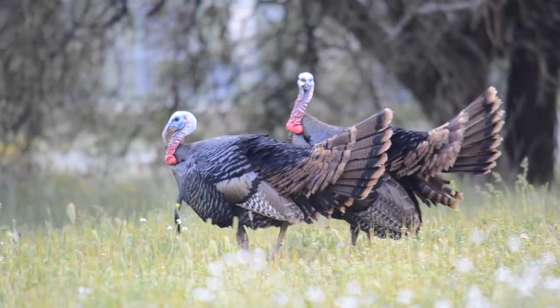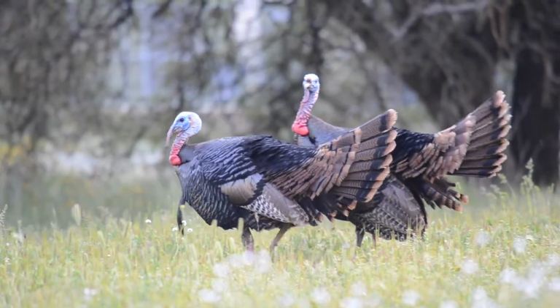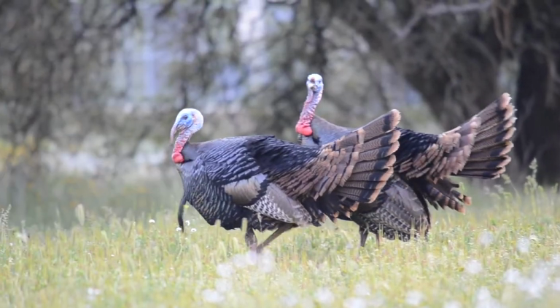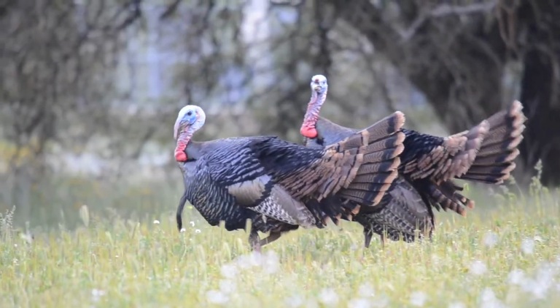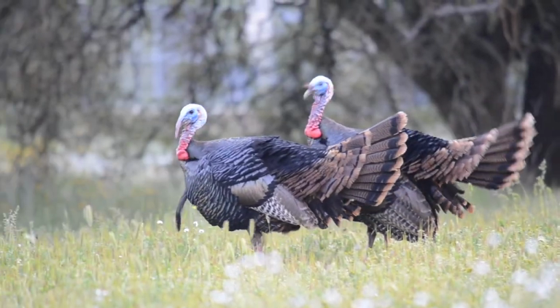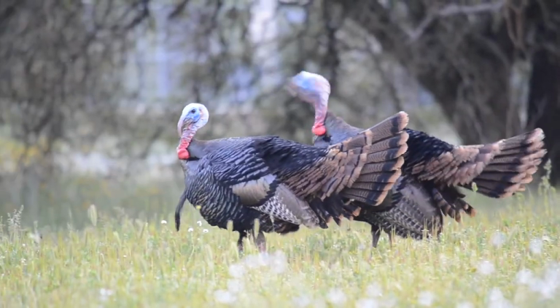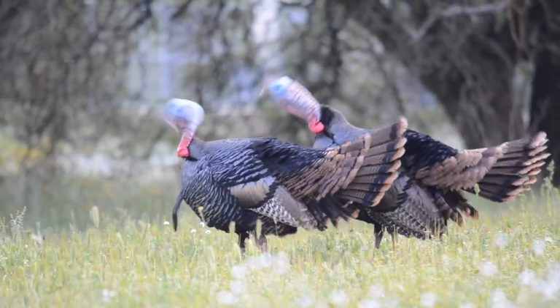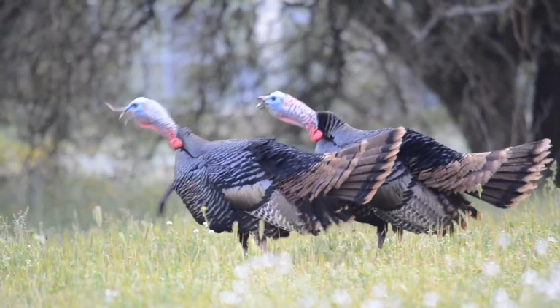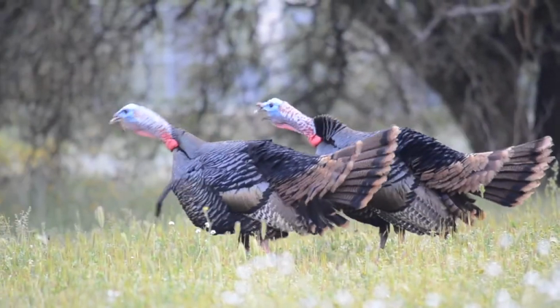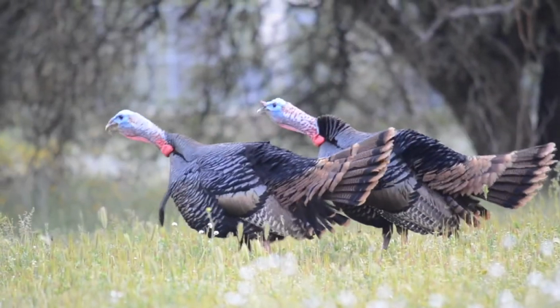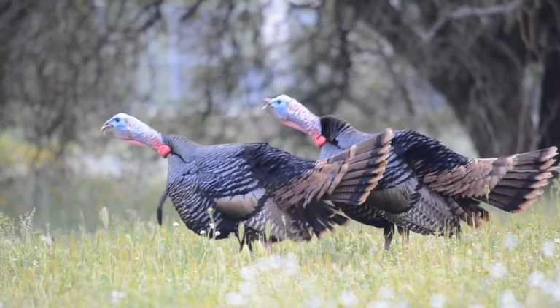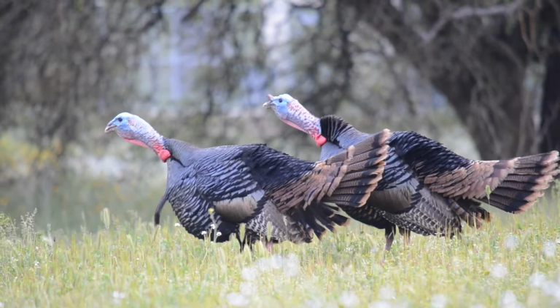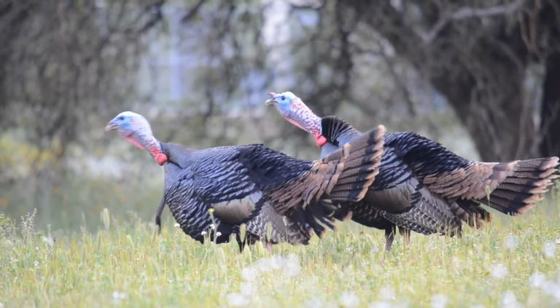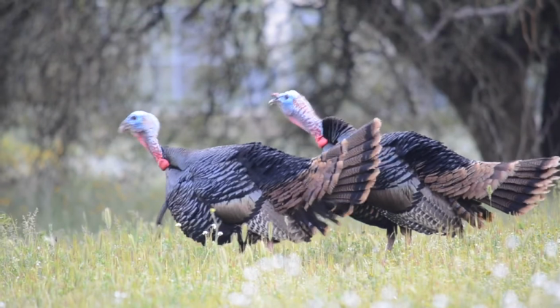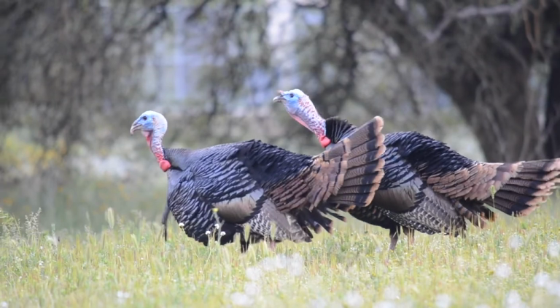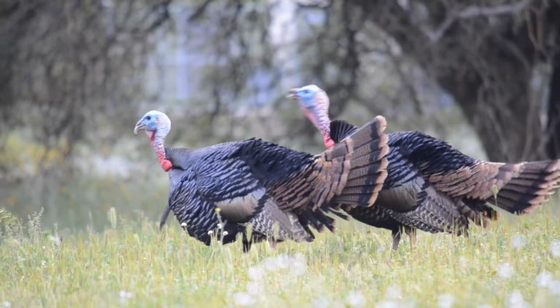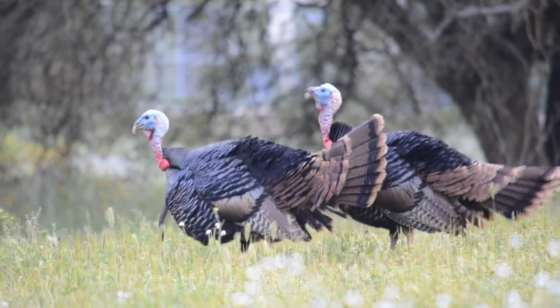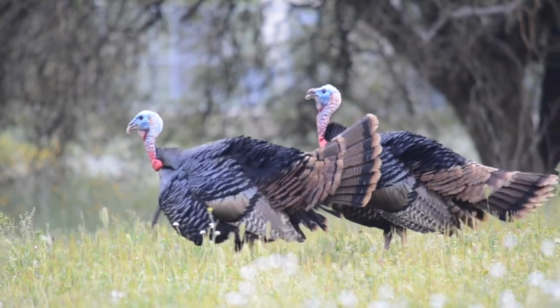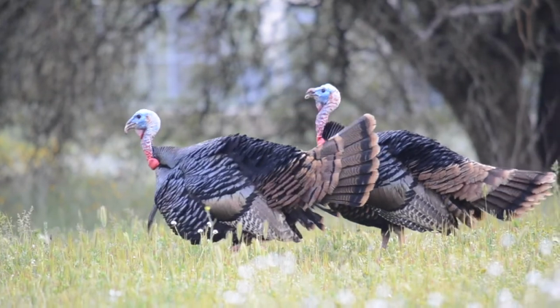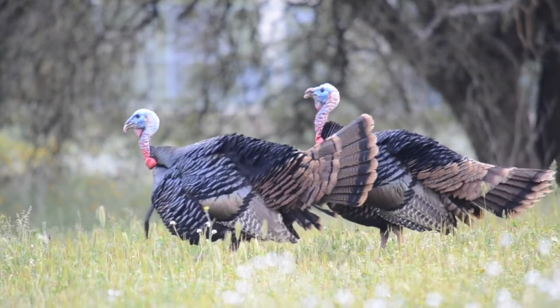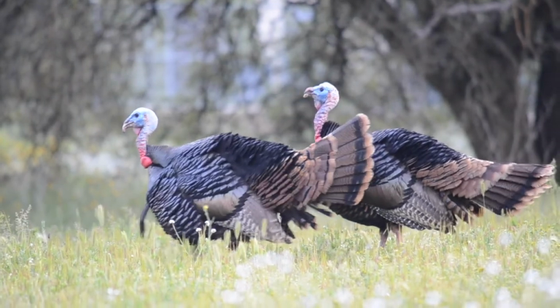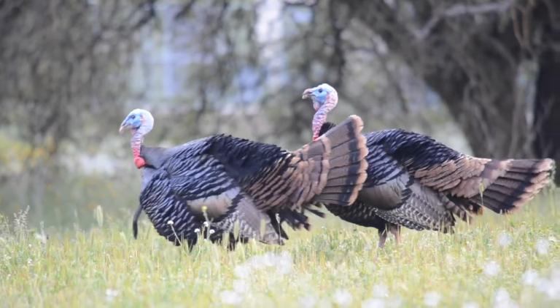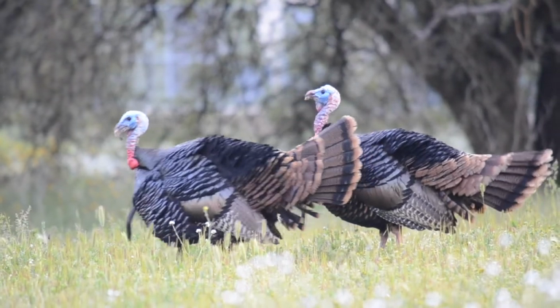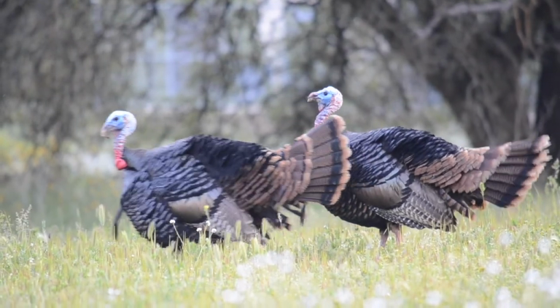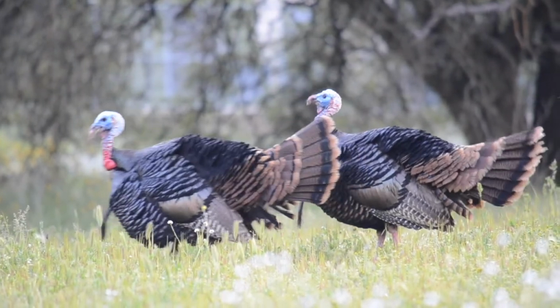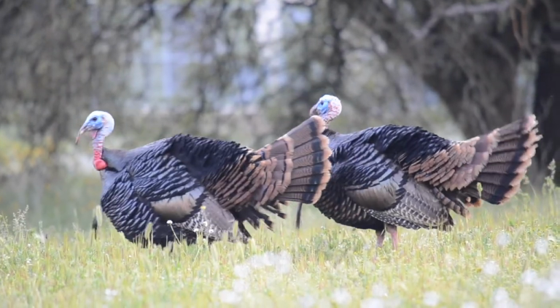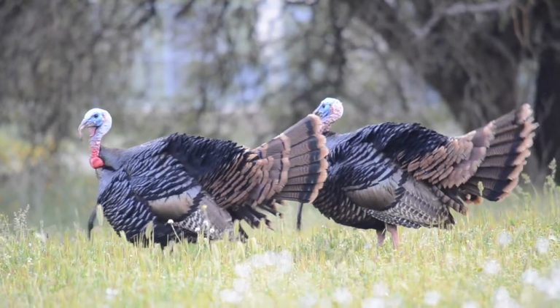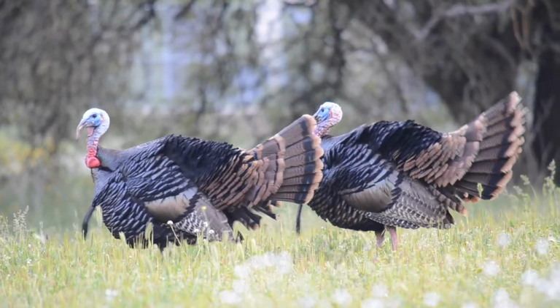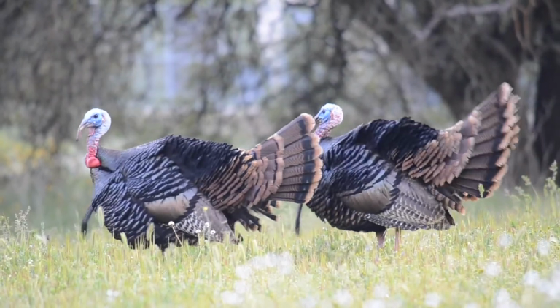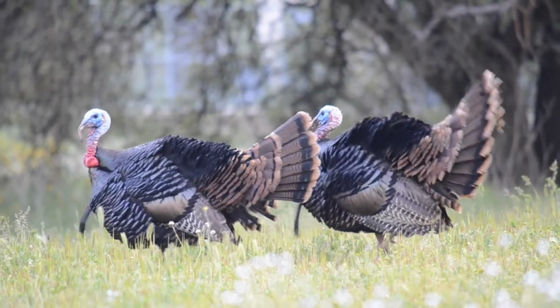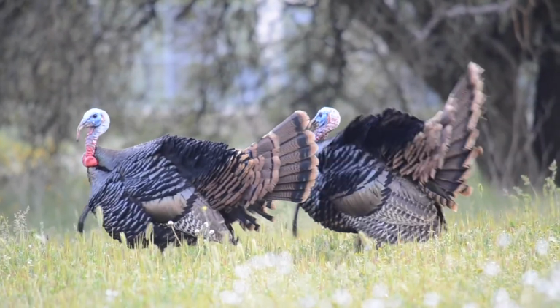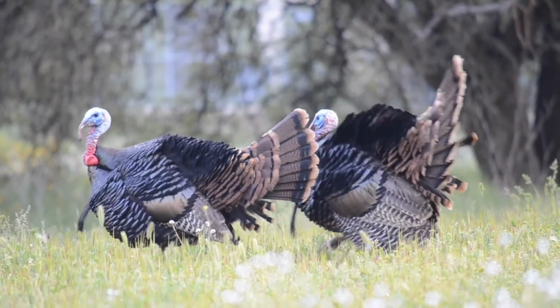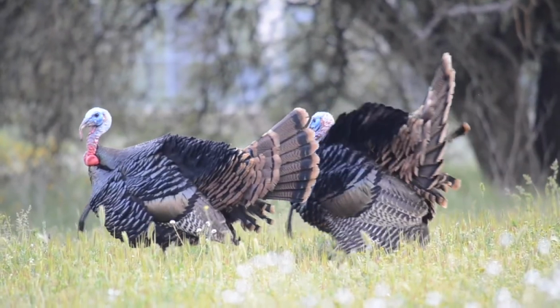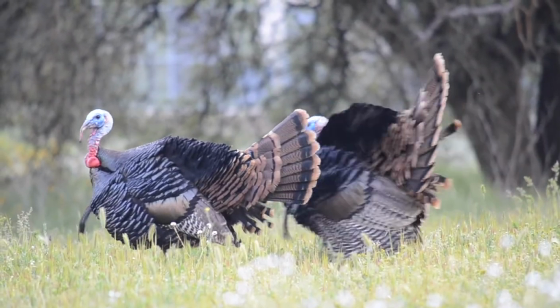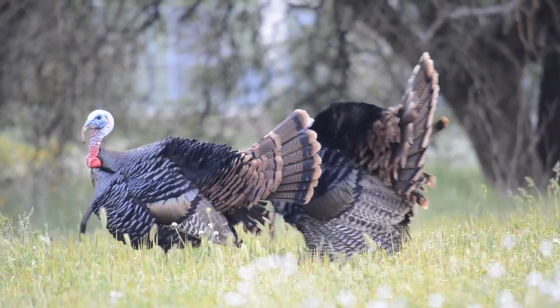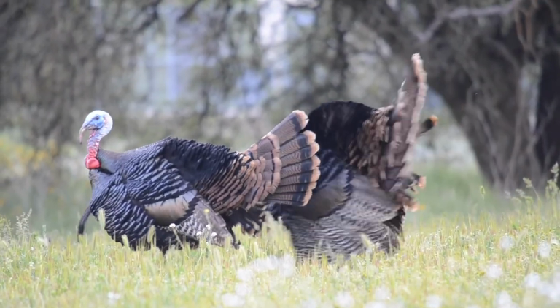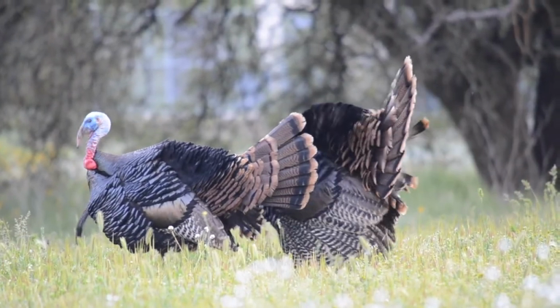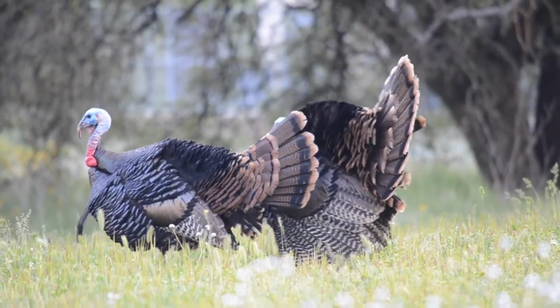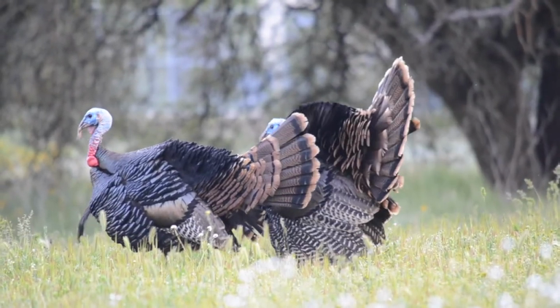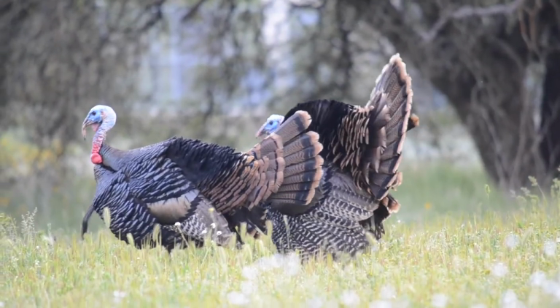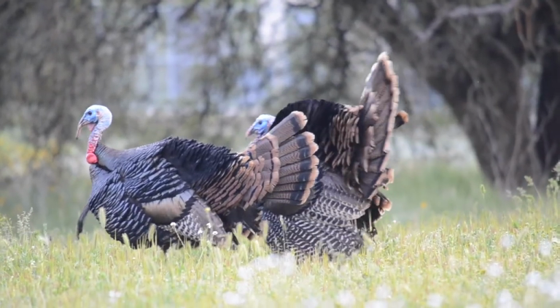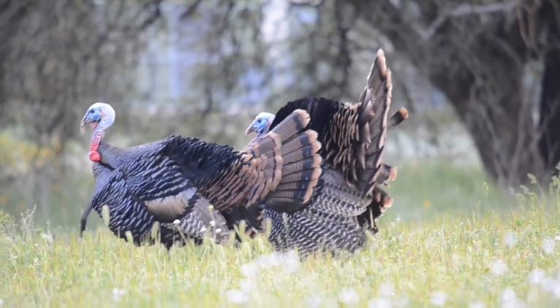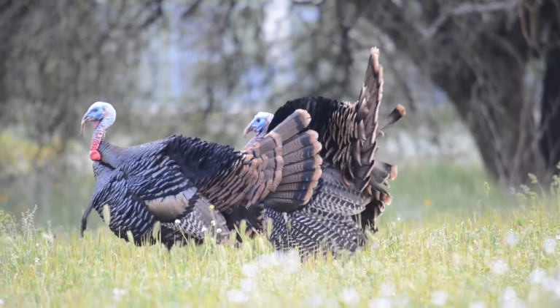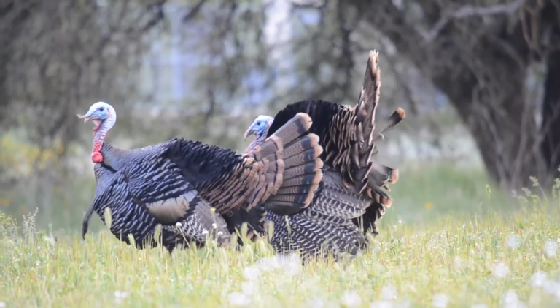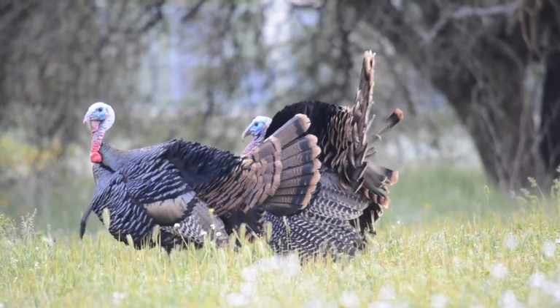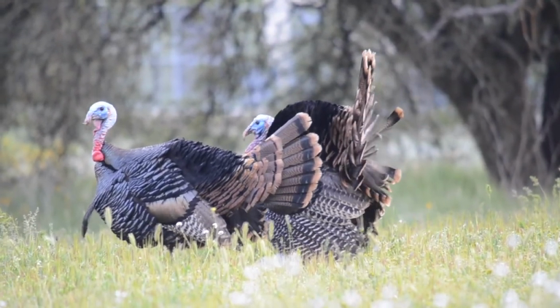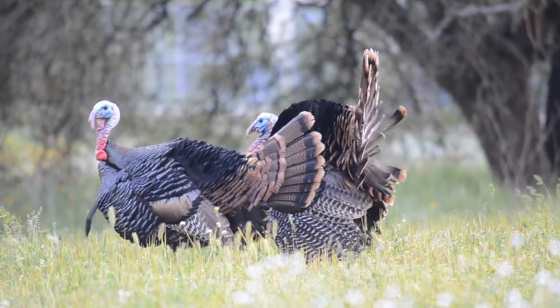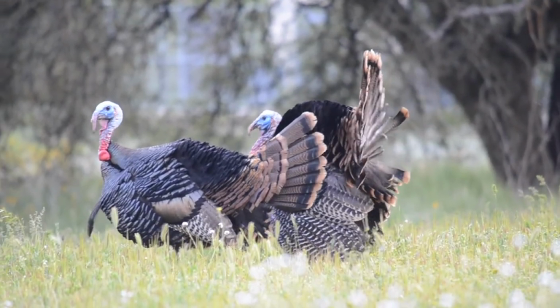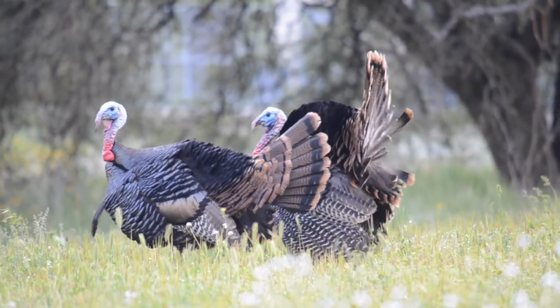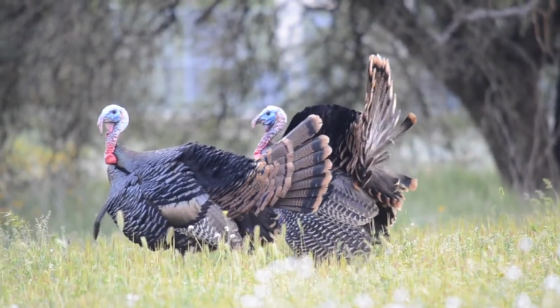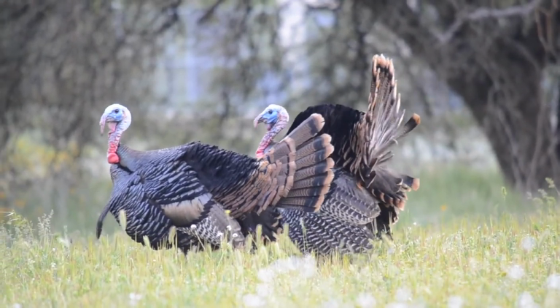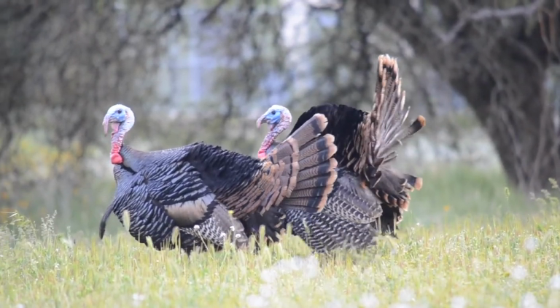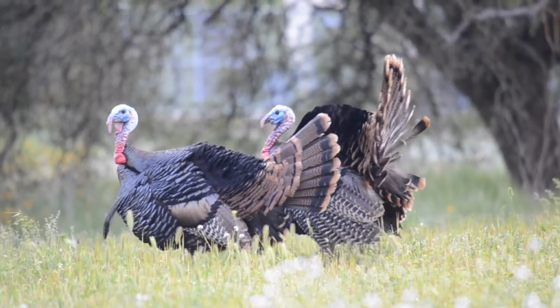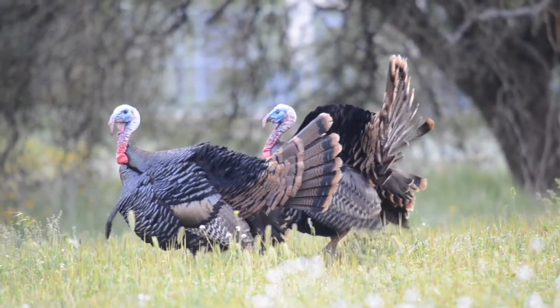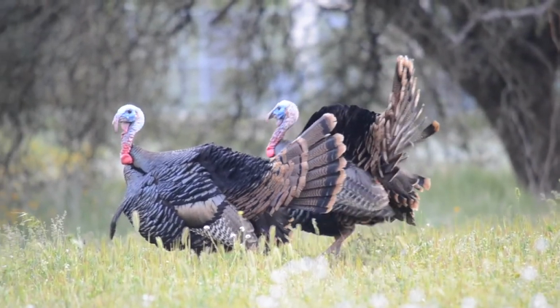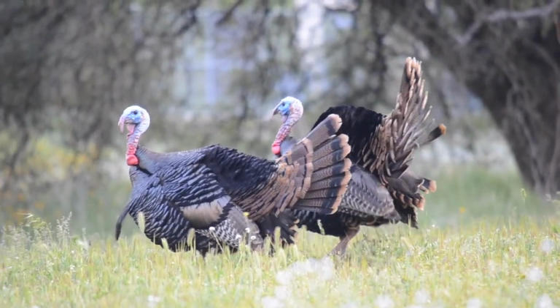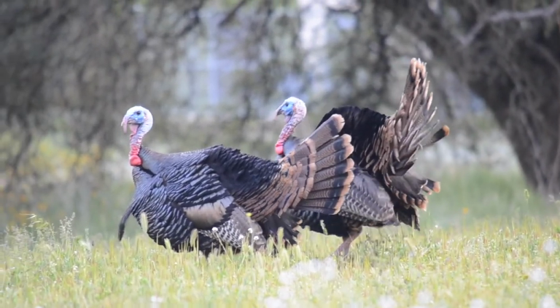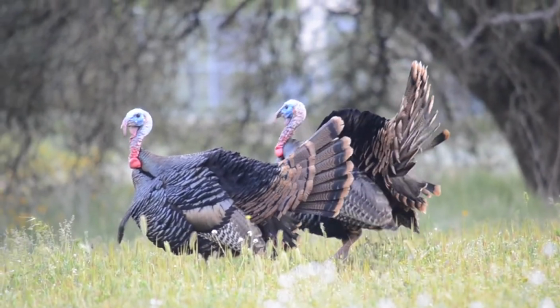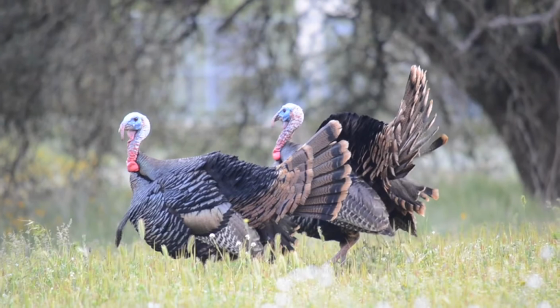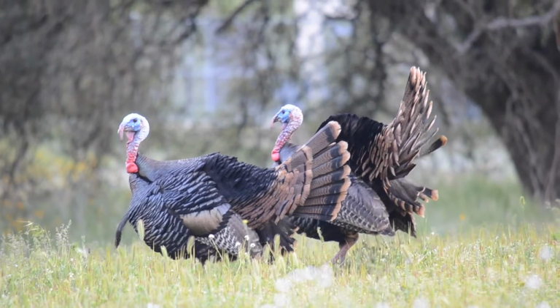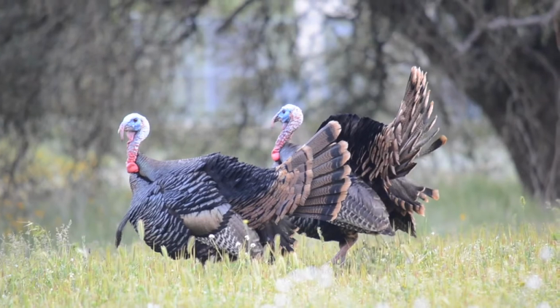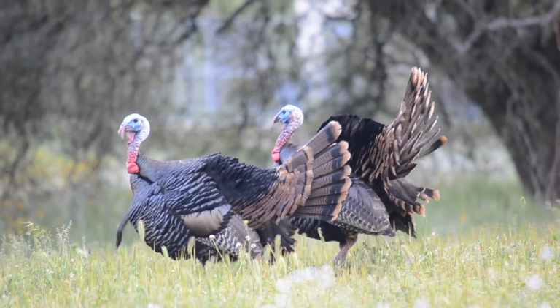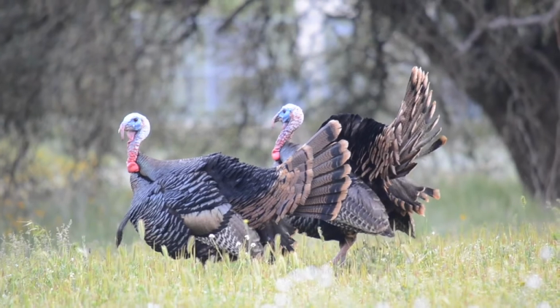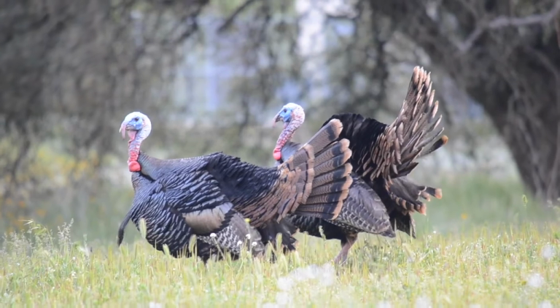Male turkeys can ruffle their feathers to appear larger. This is helpful when fending off other males and potential predators.